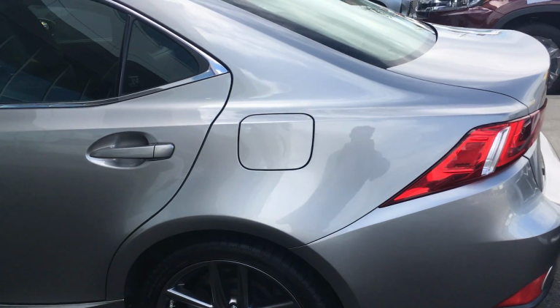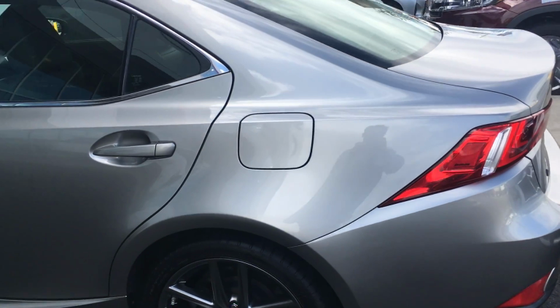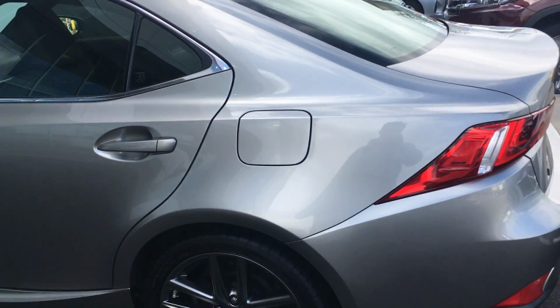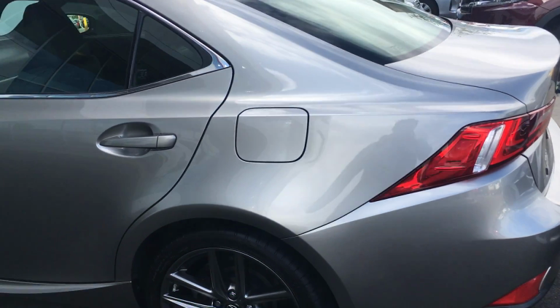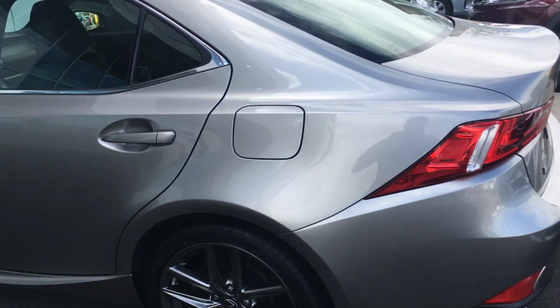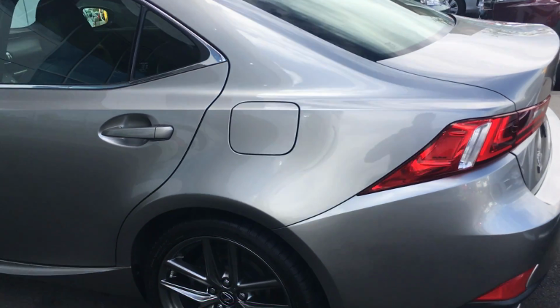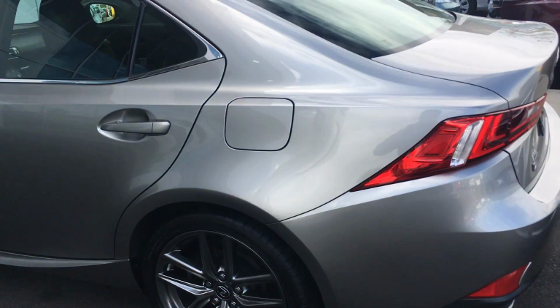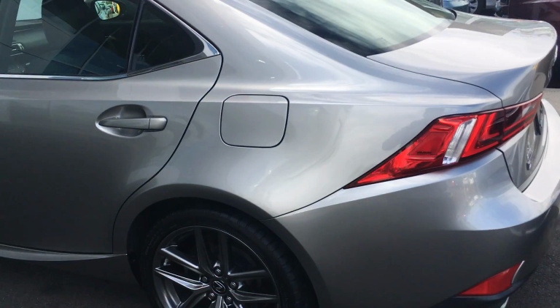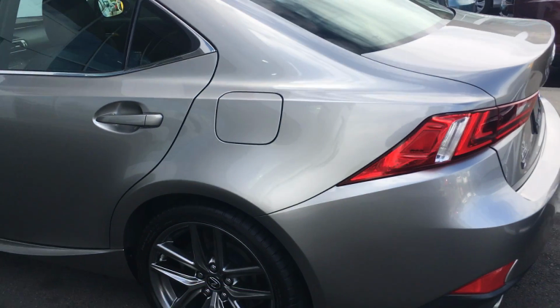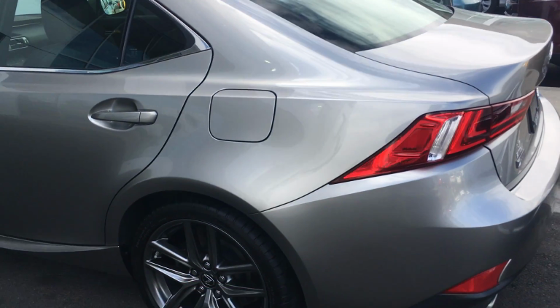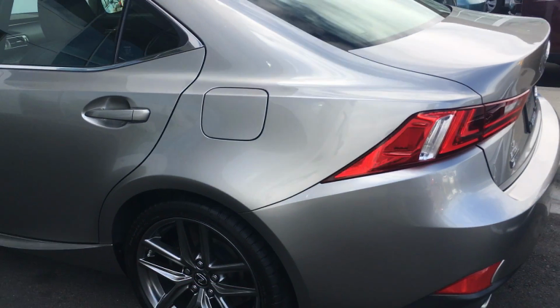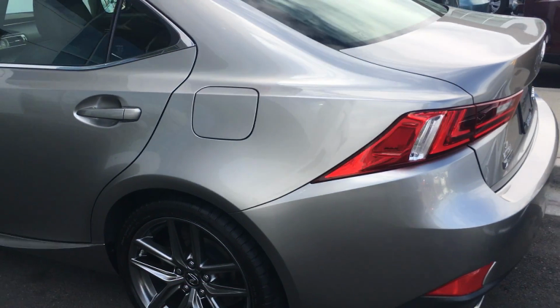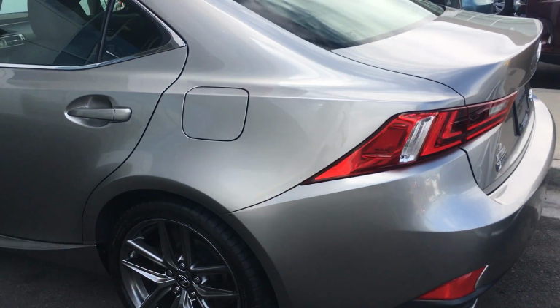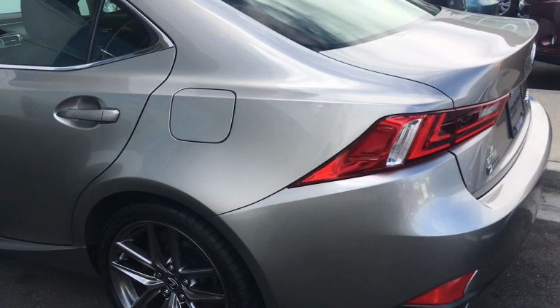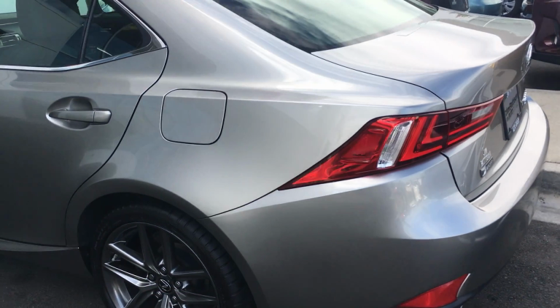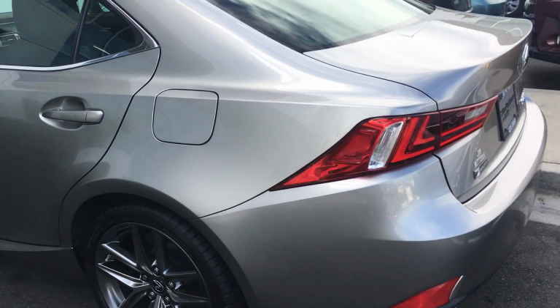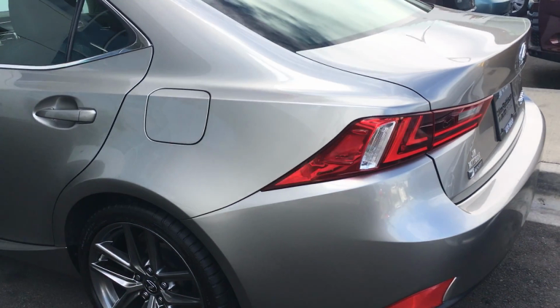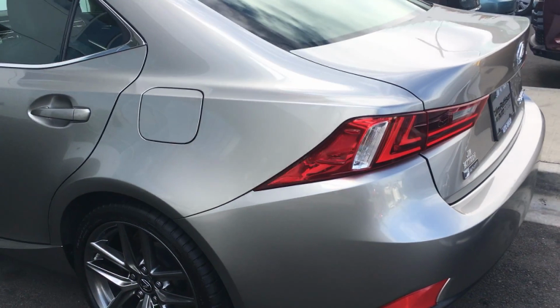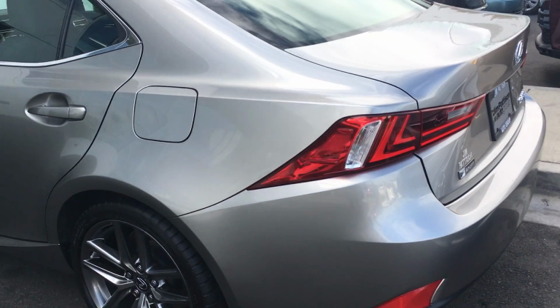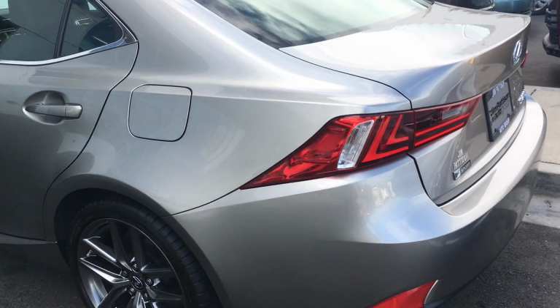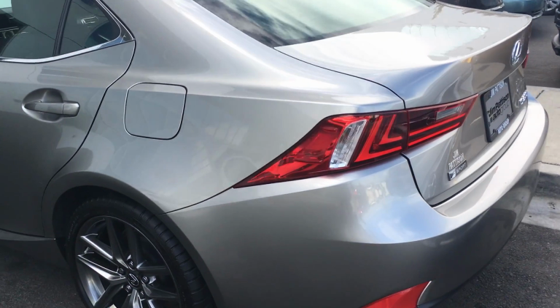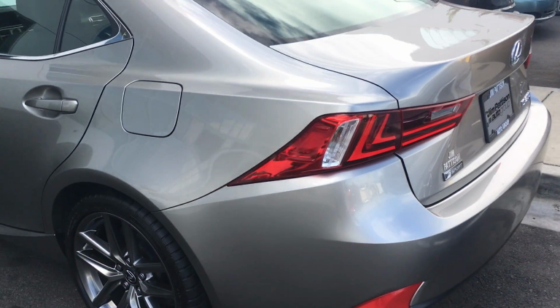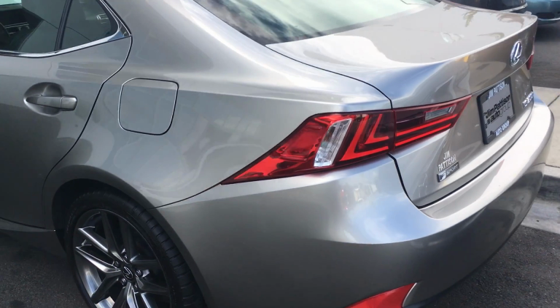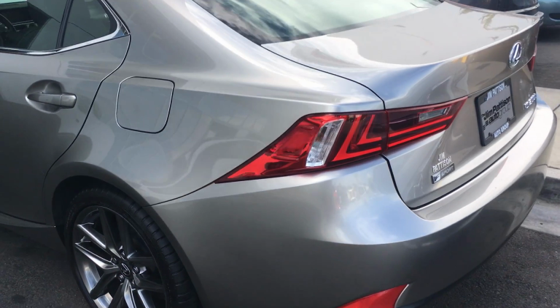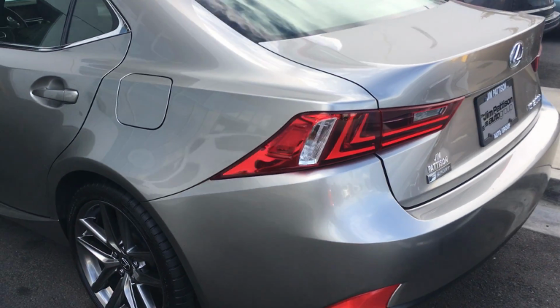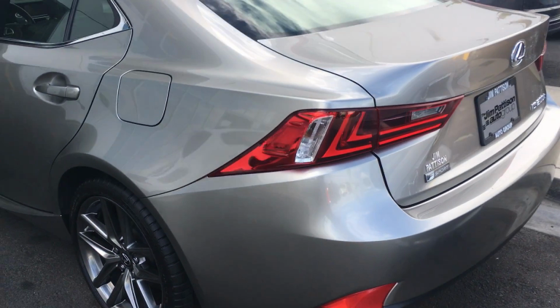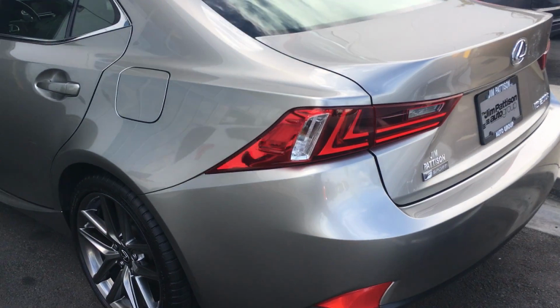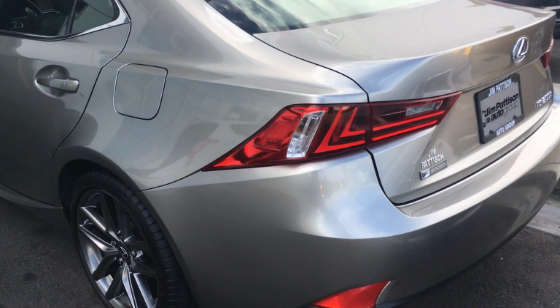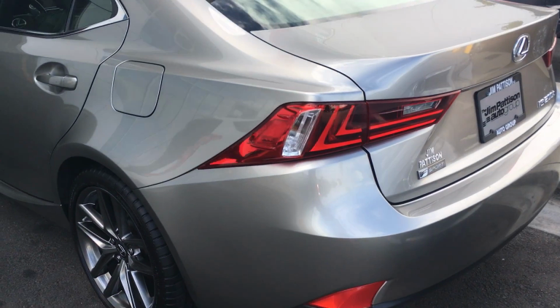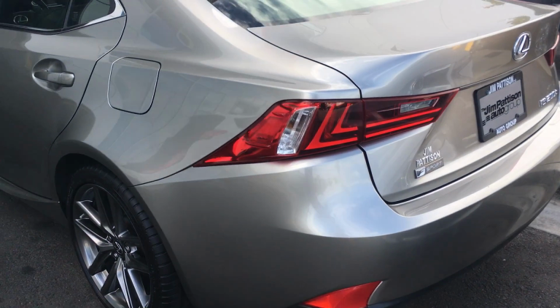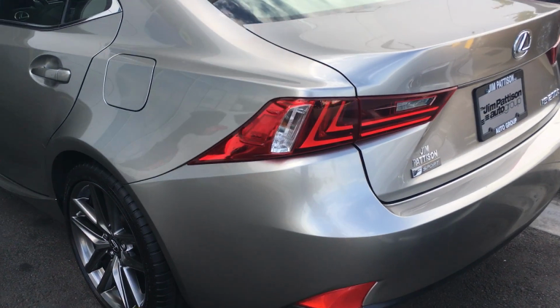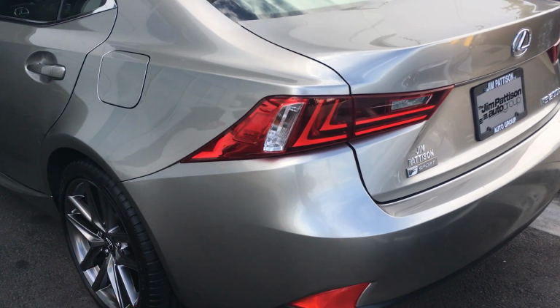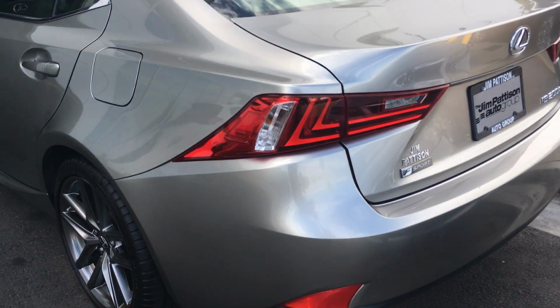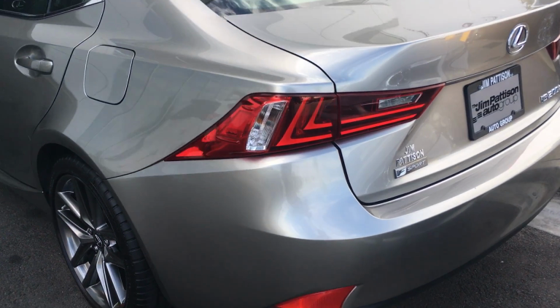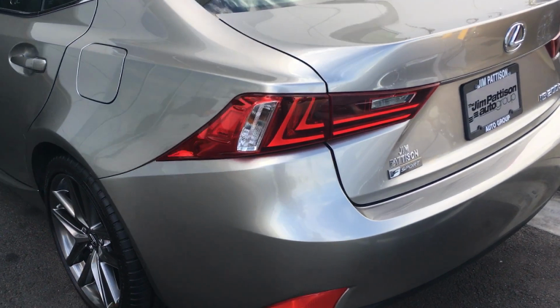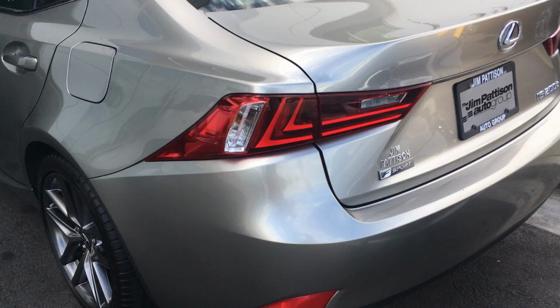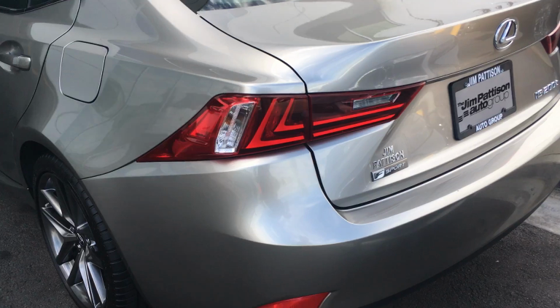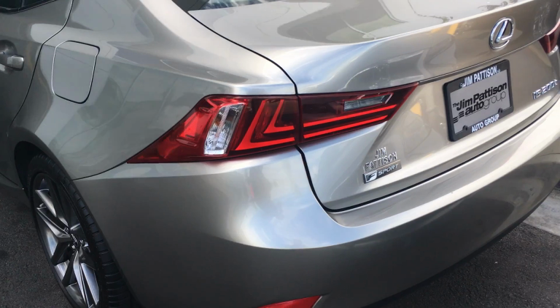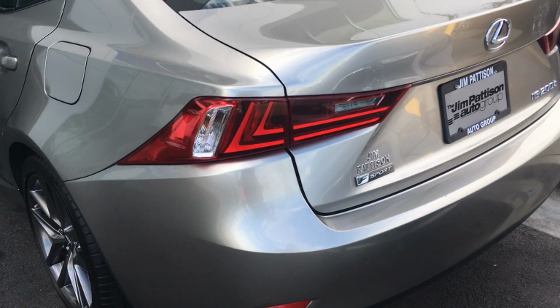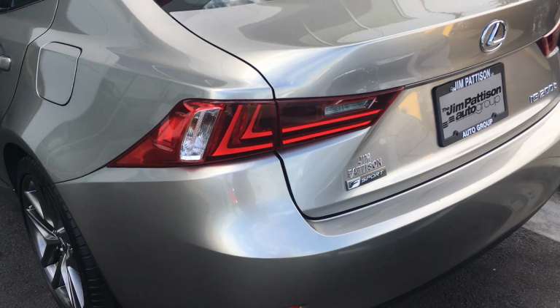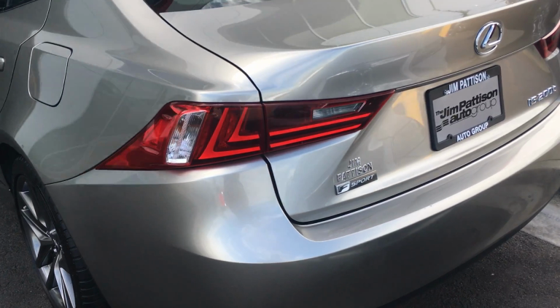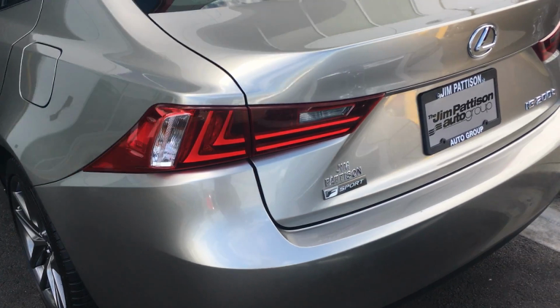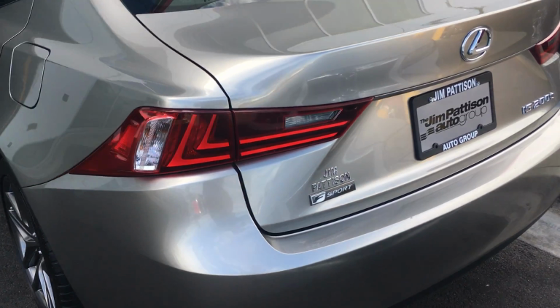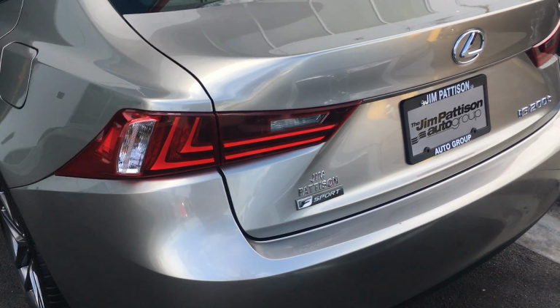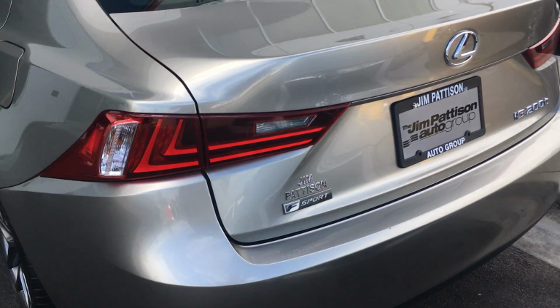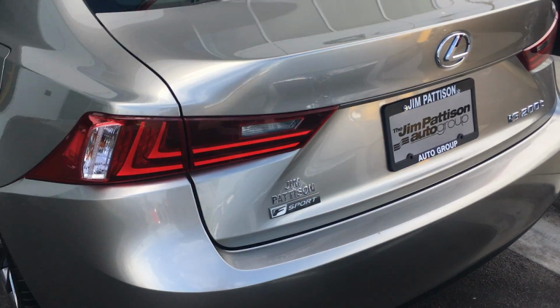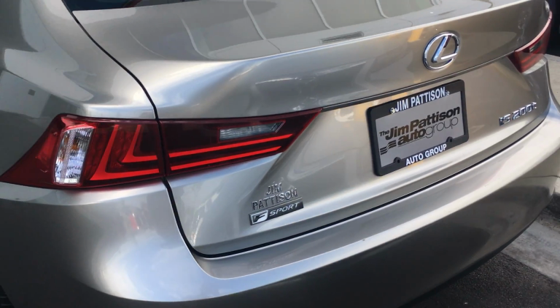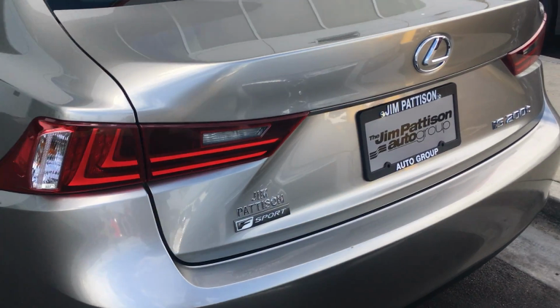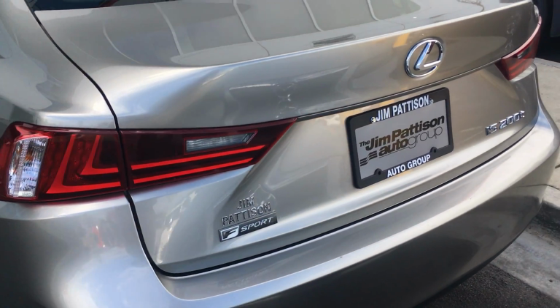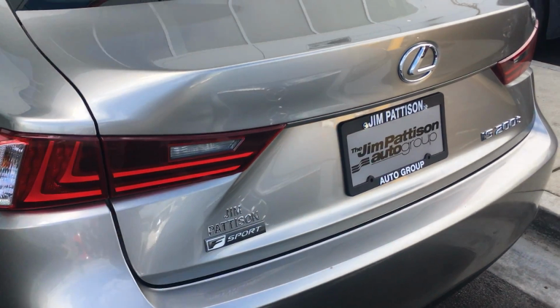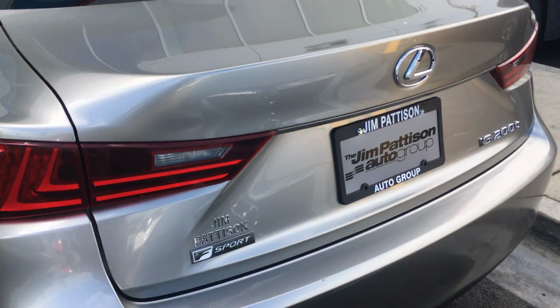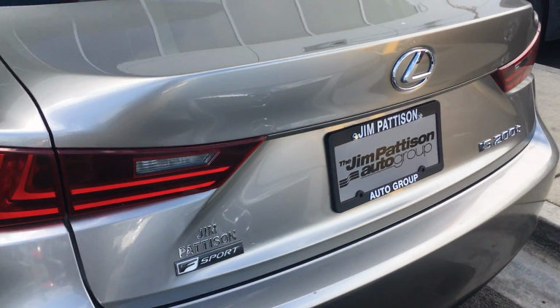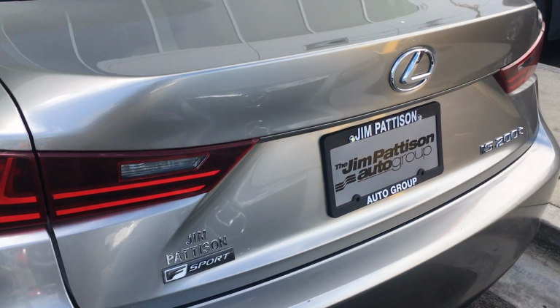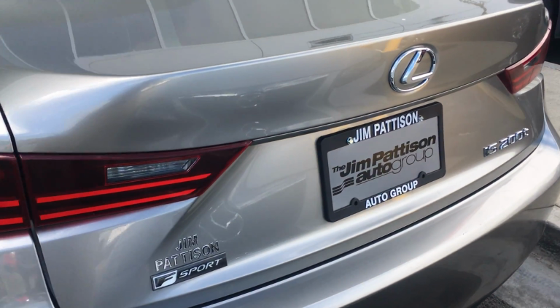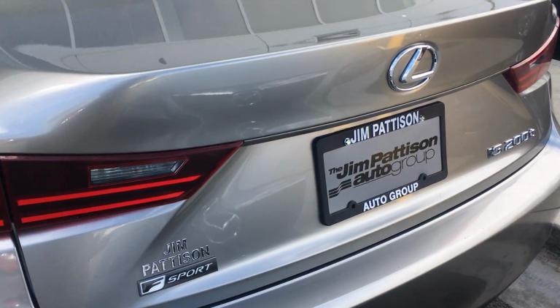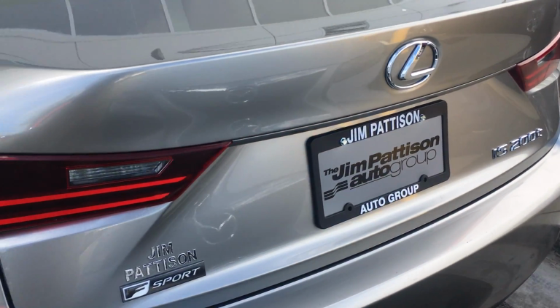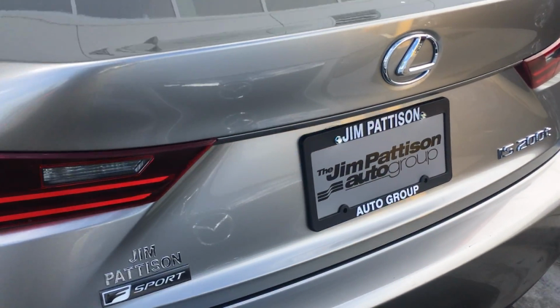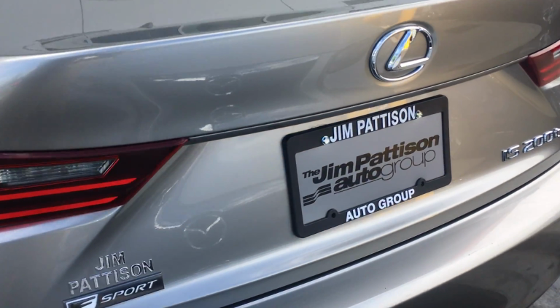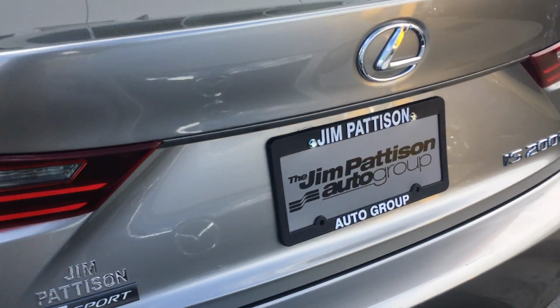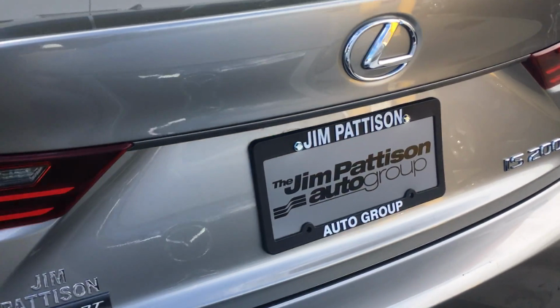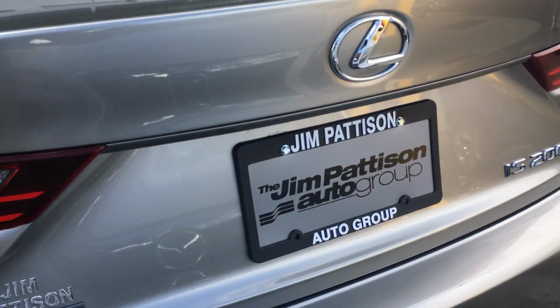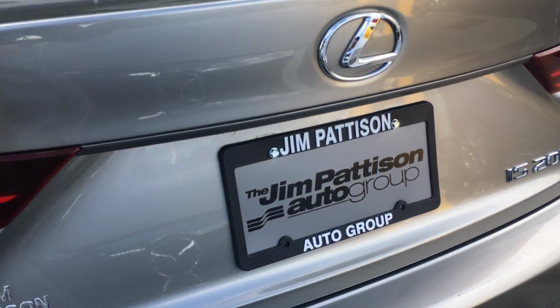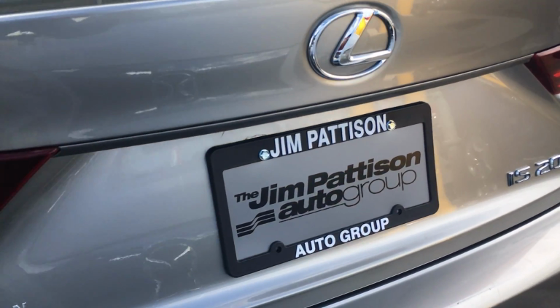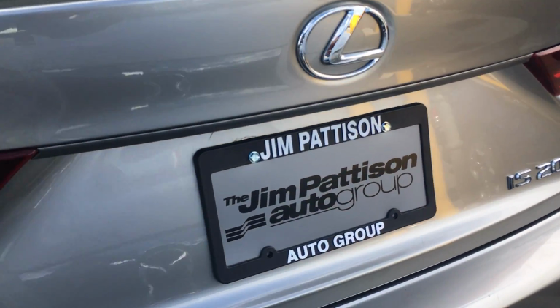Yeah, this color is an atomic silver. I really like the lights.